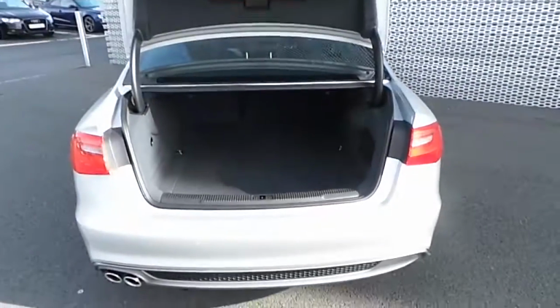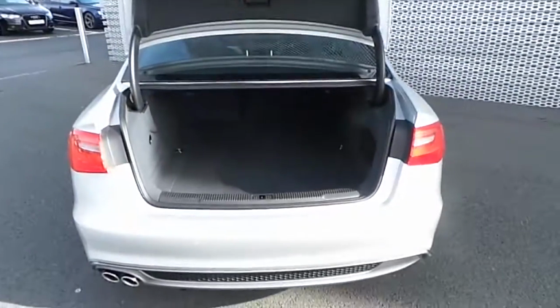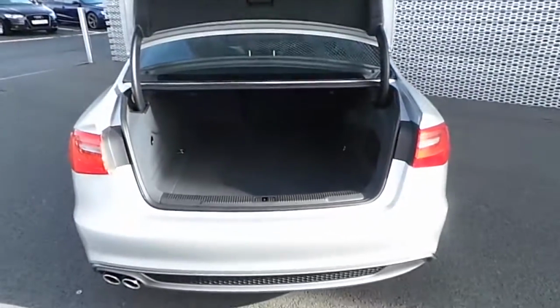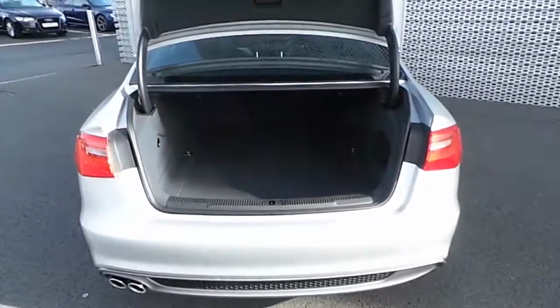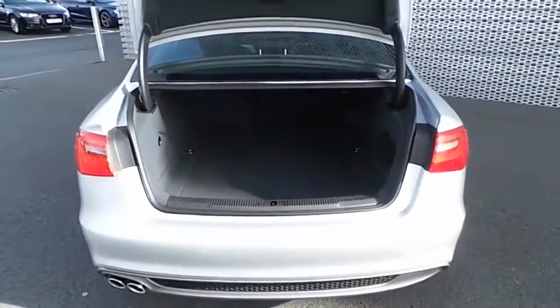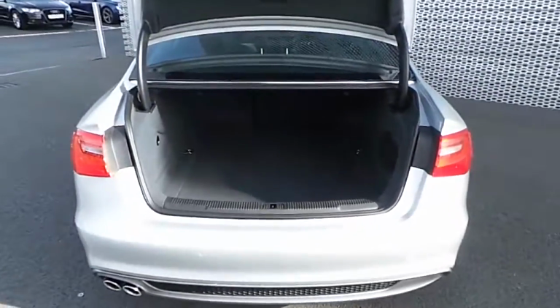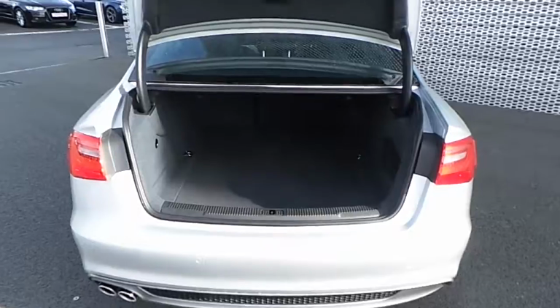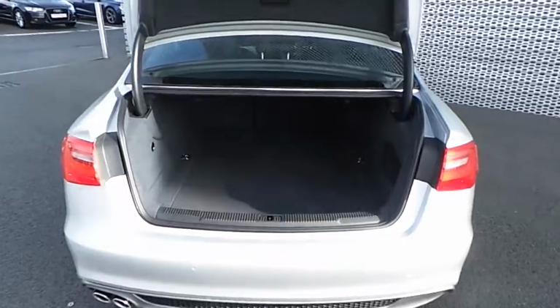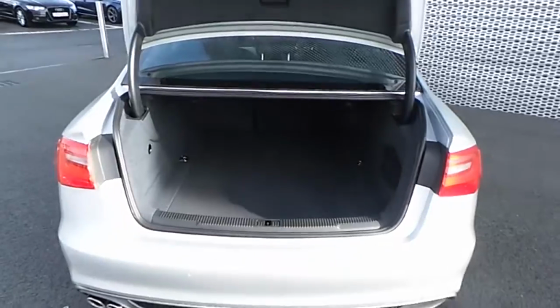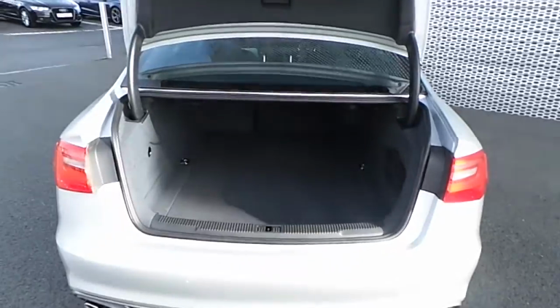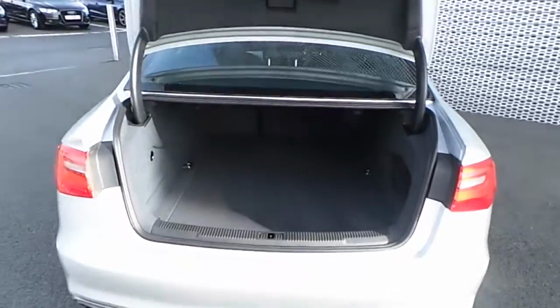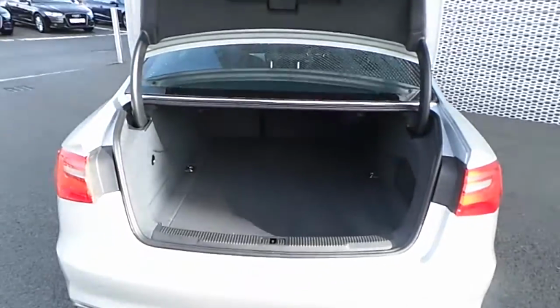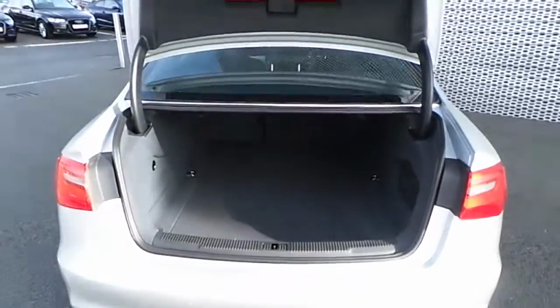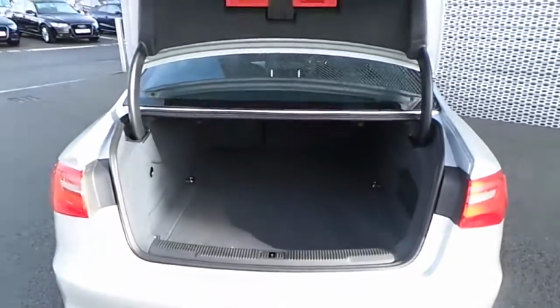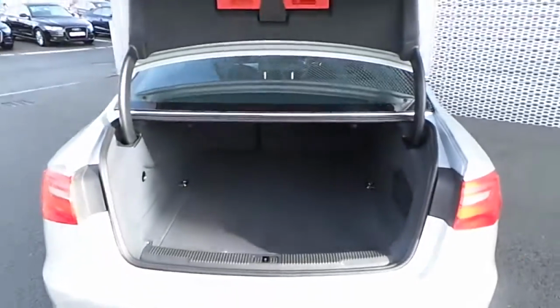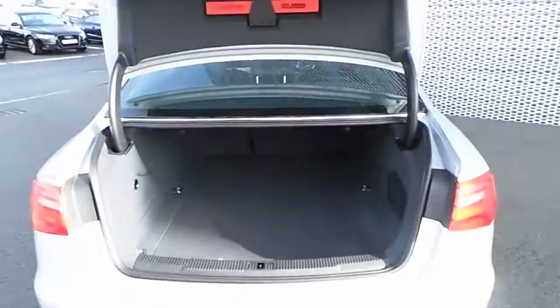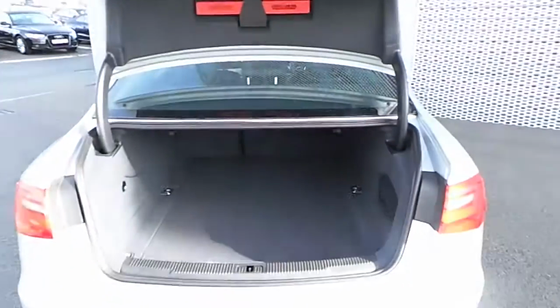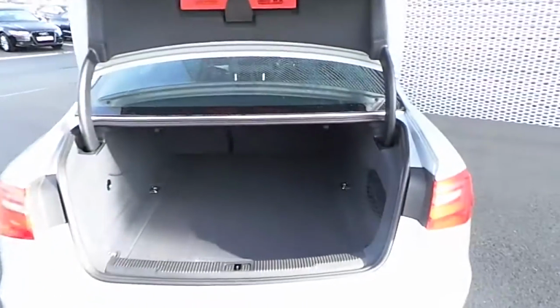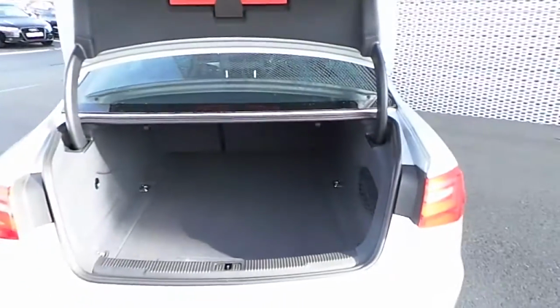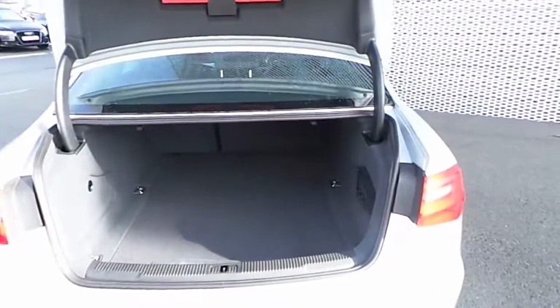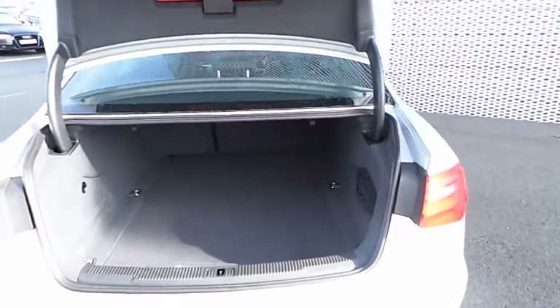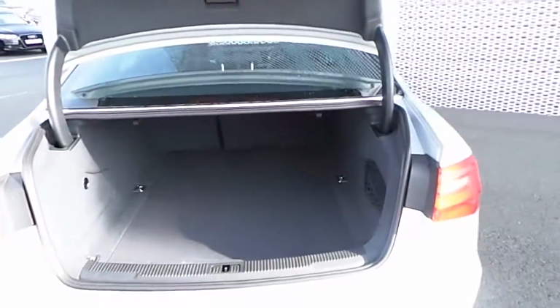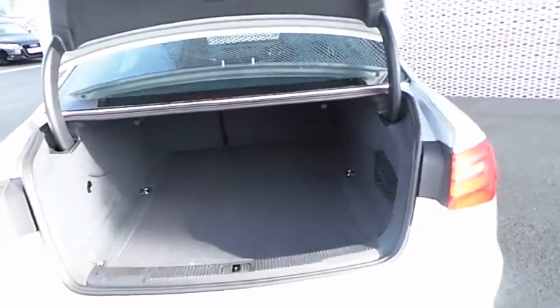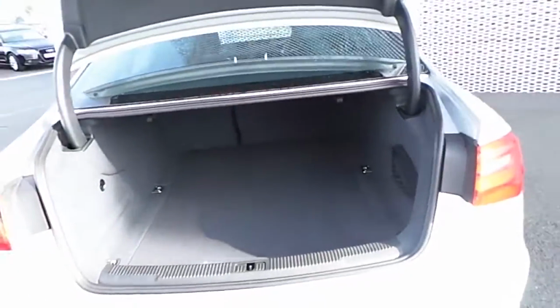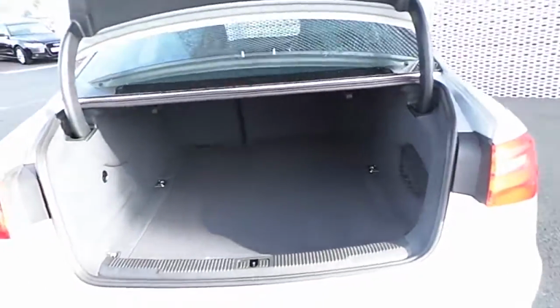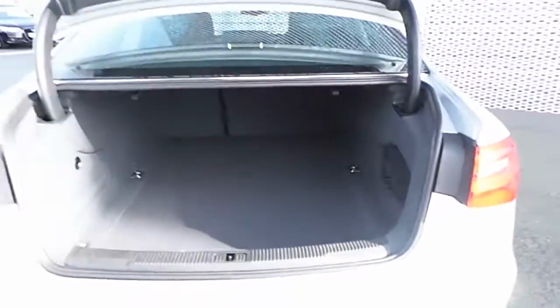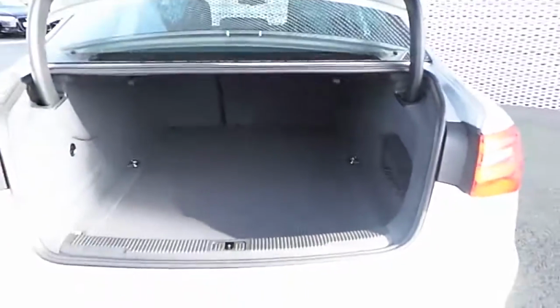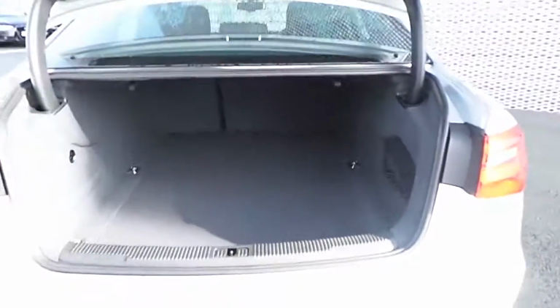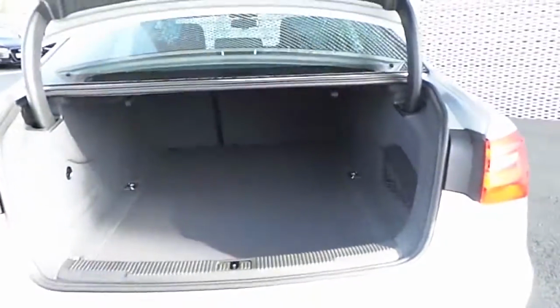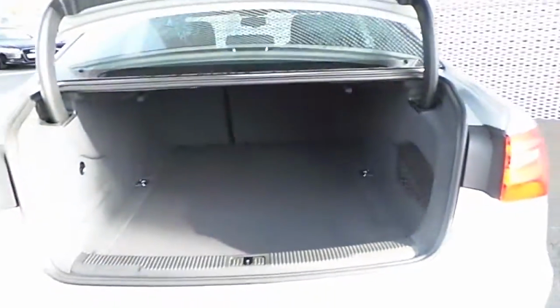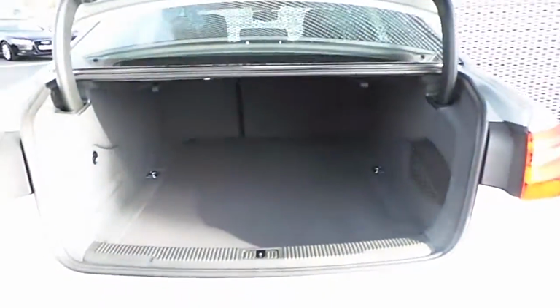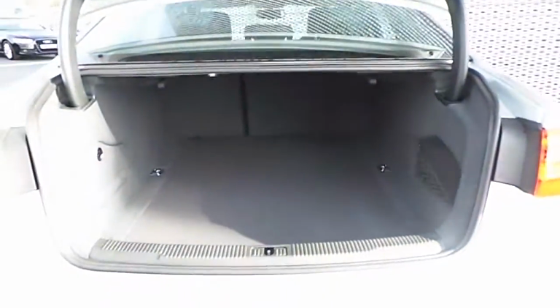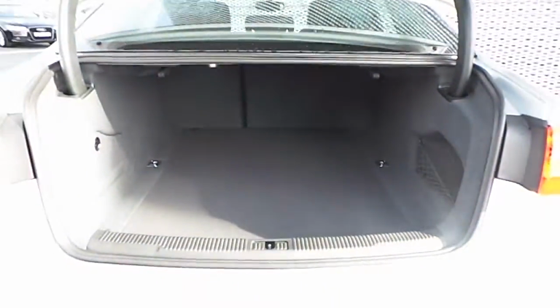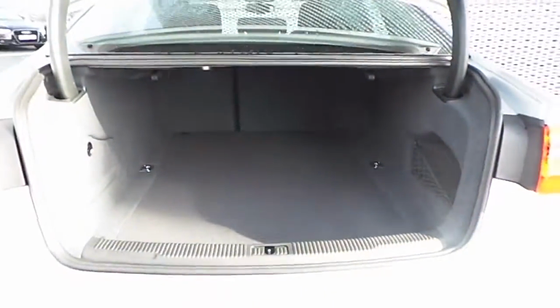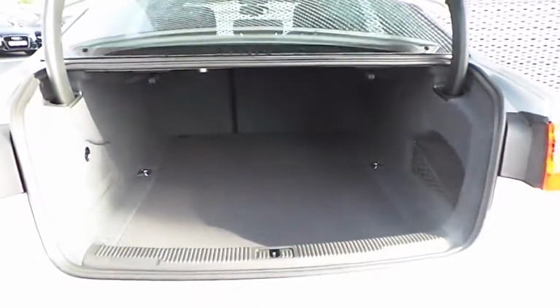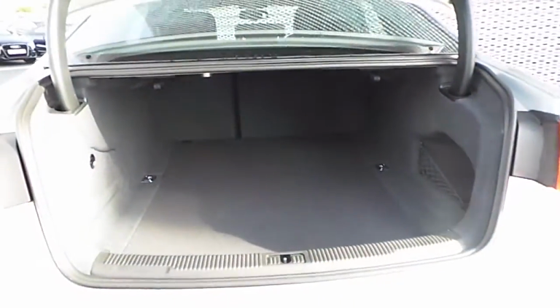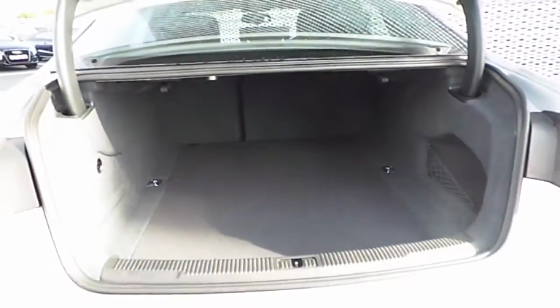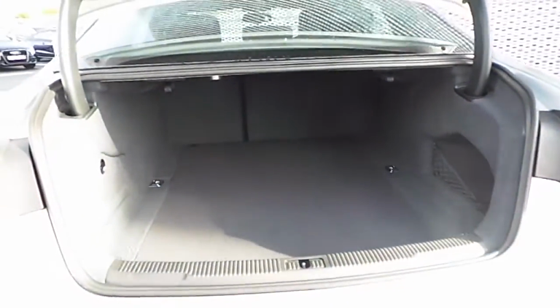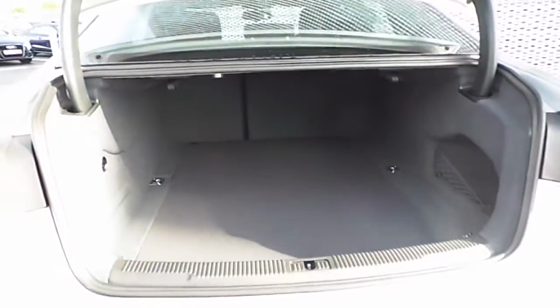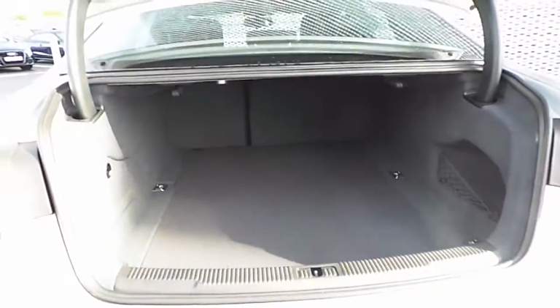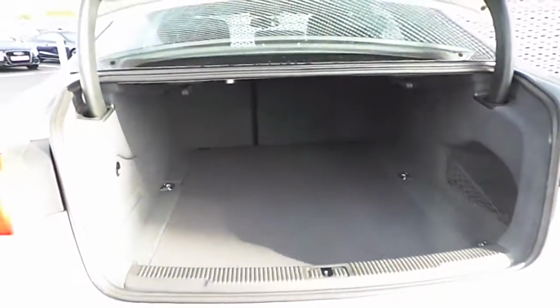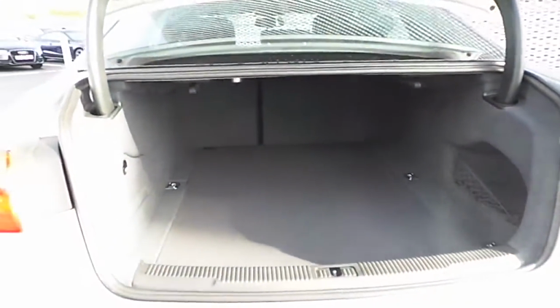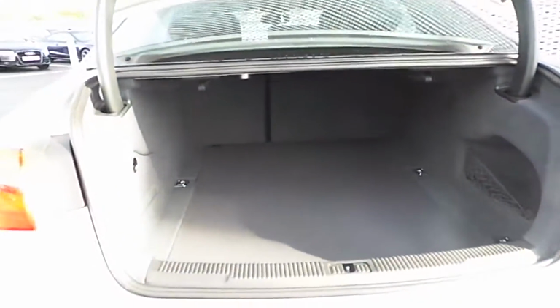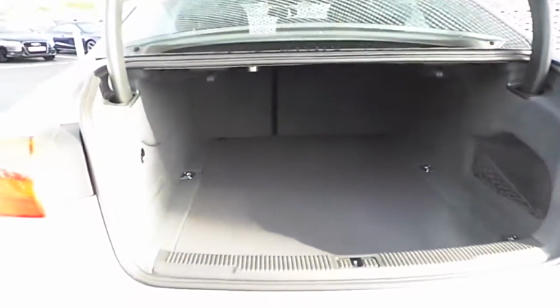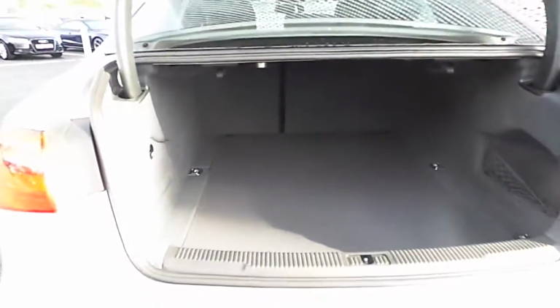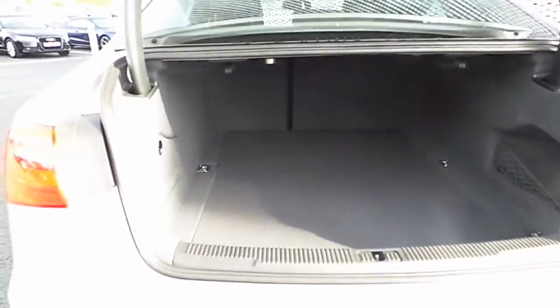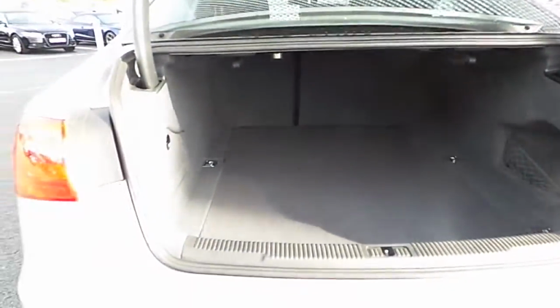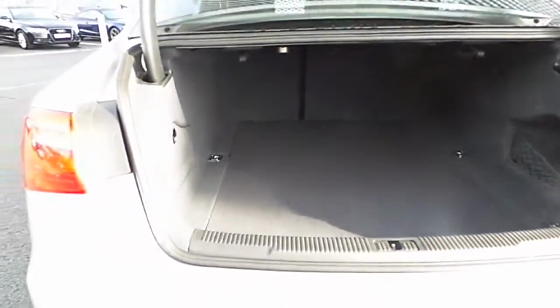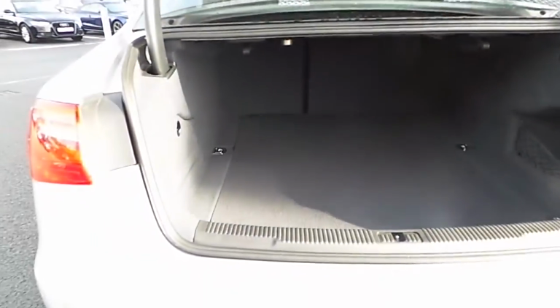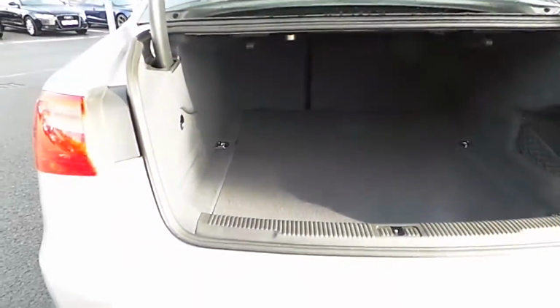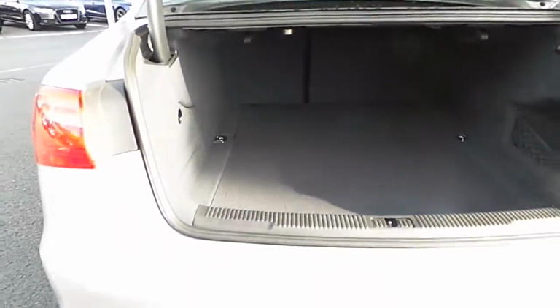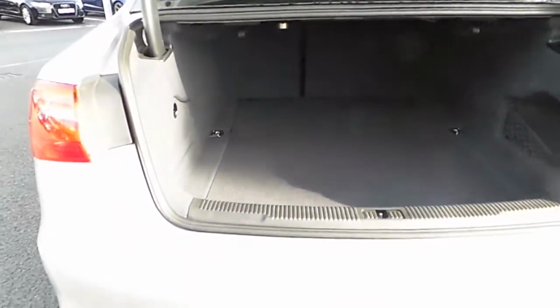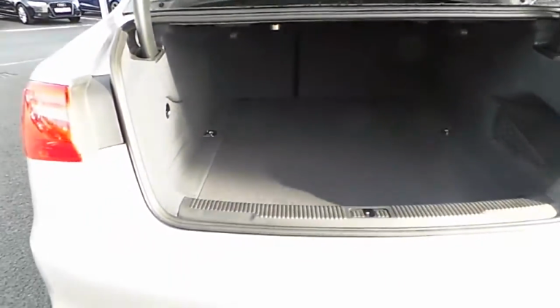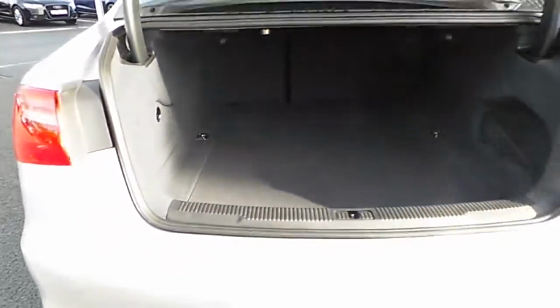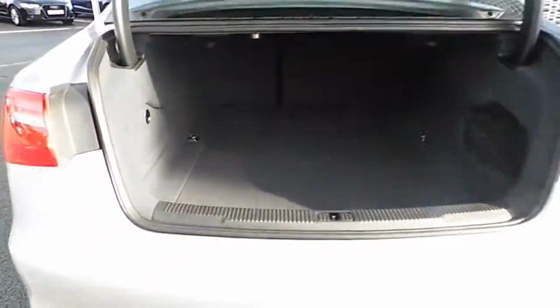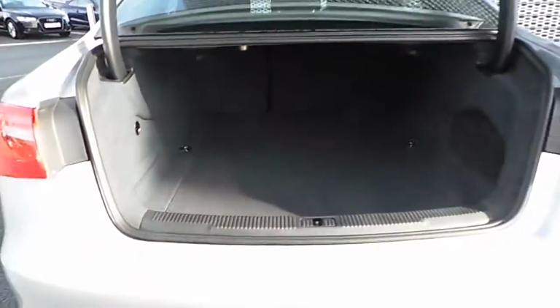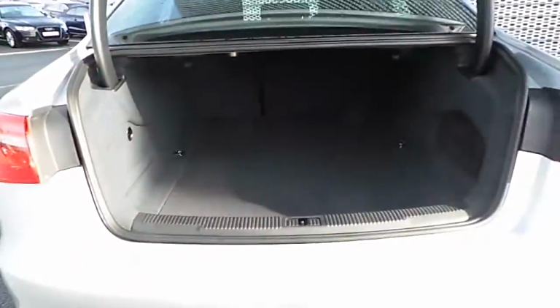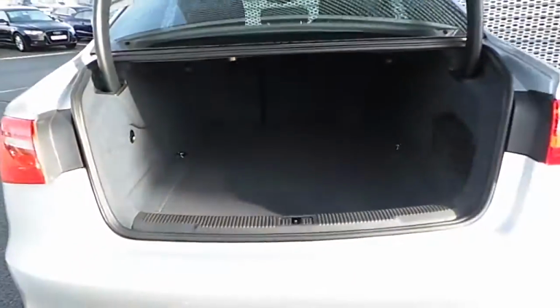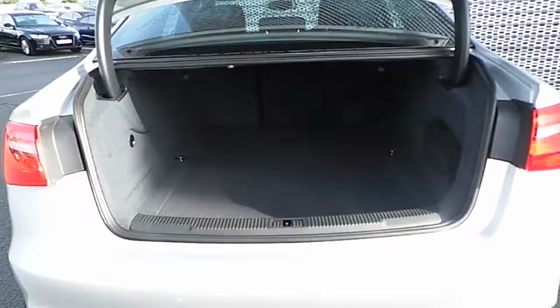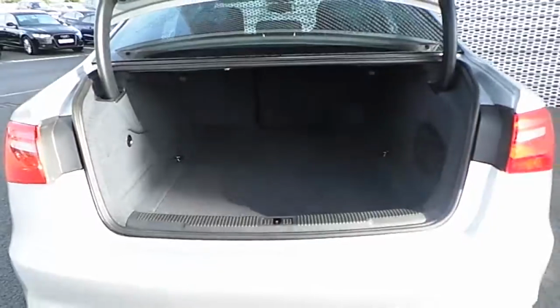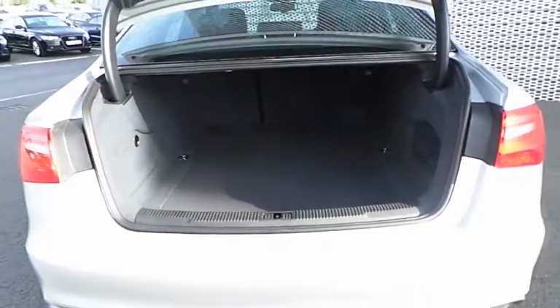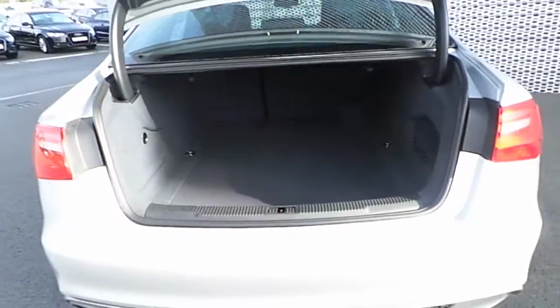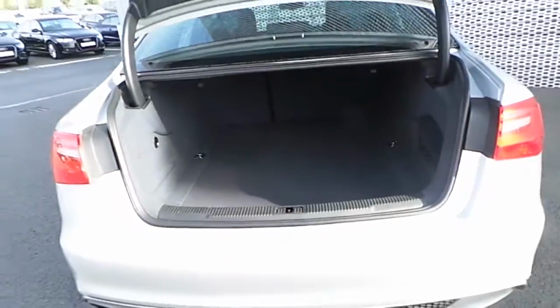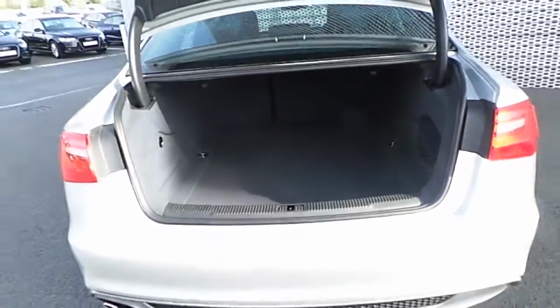Boot space in the A6 is ample; however, if more space is required, the rear passenger seats do fold forward in a 60-40 split.